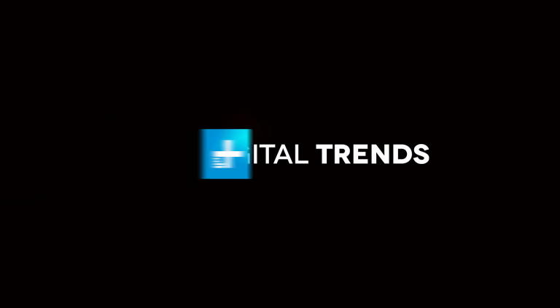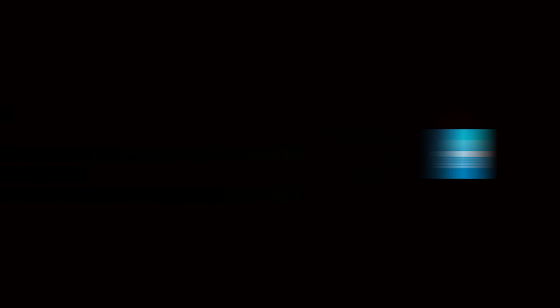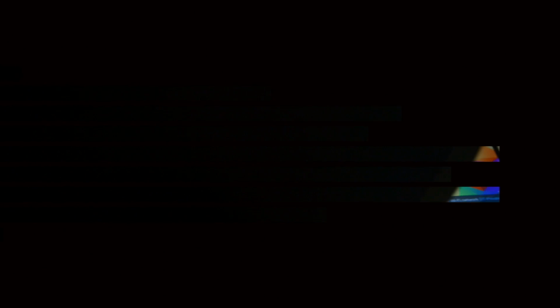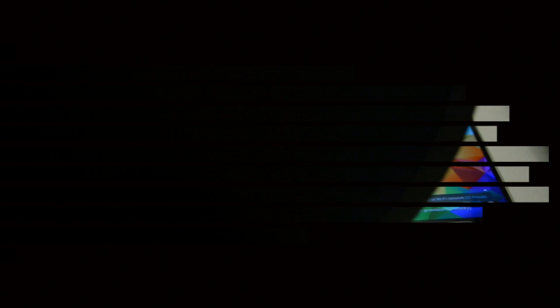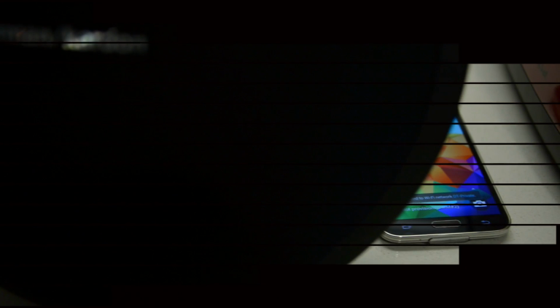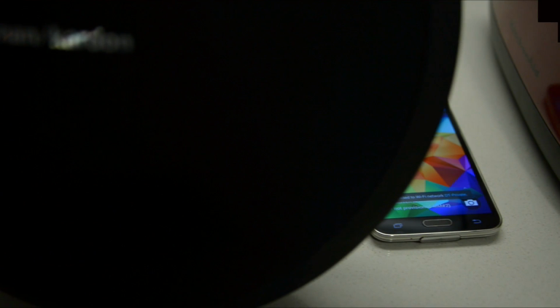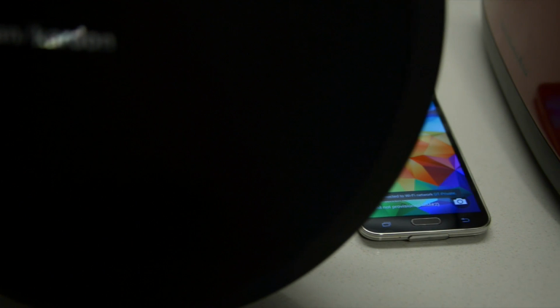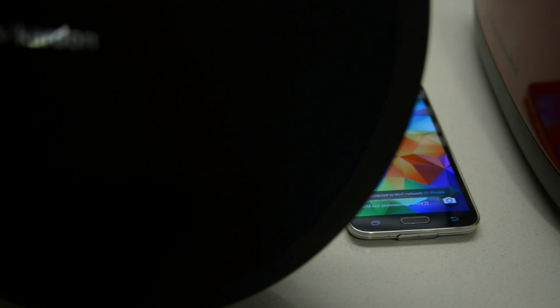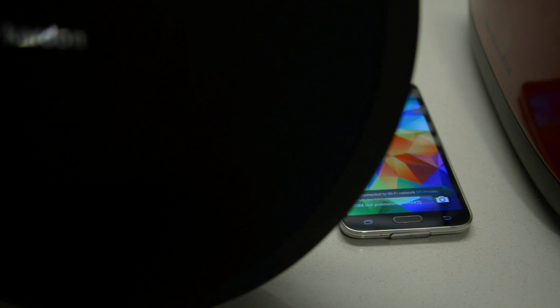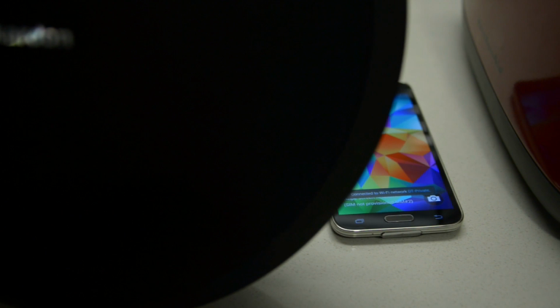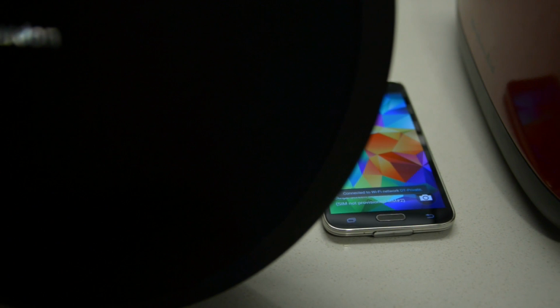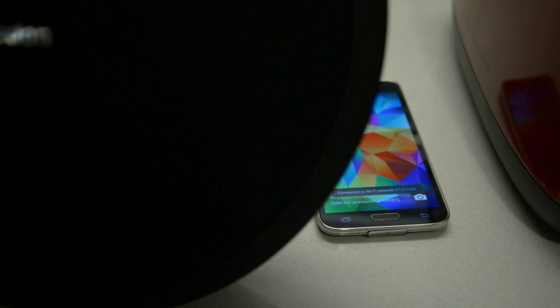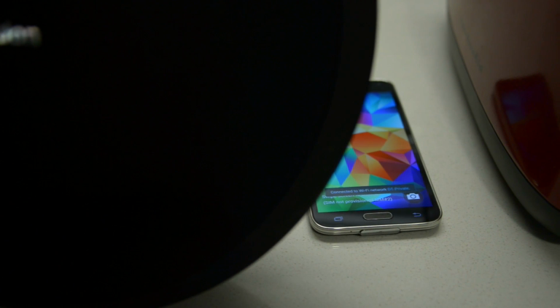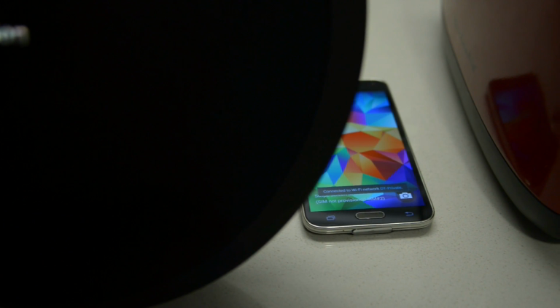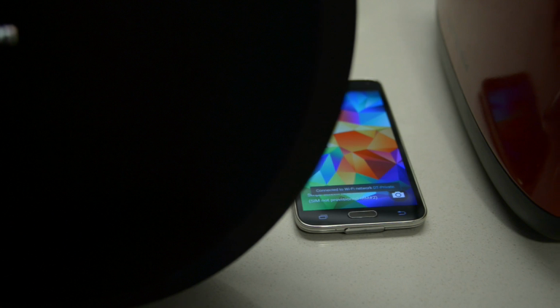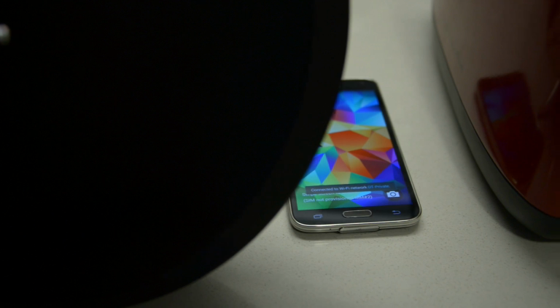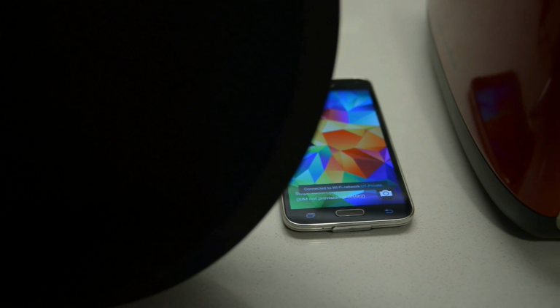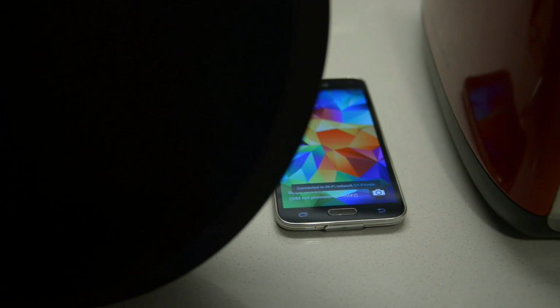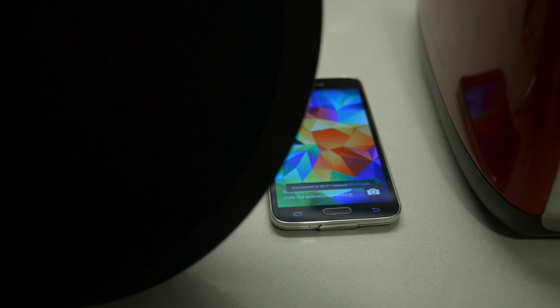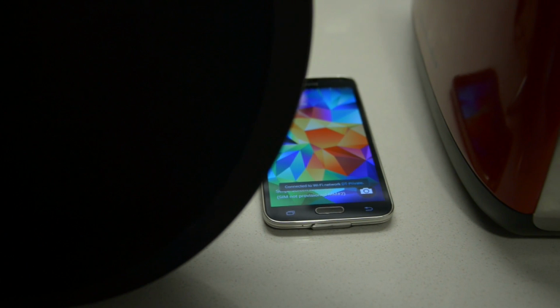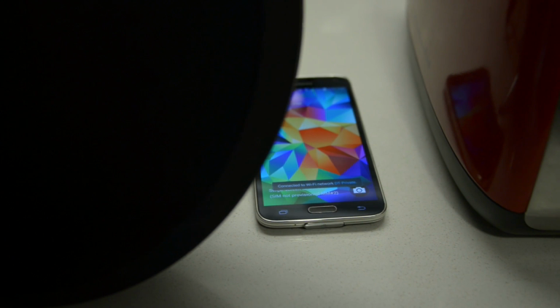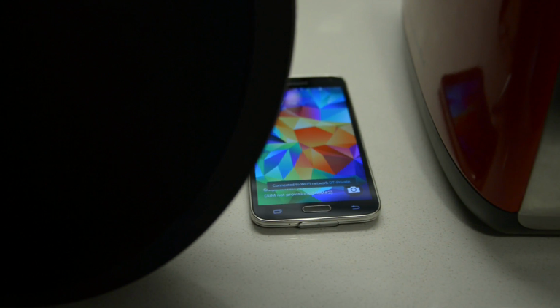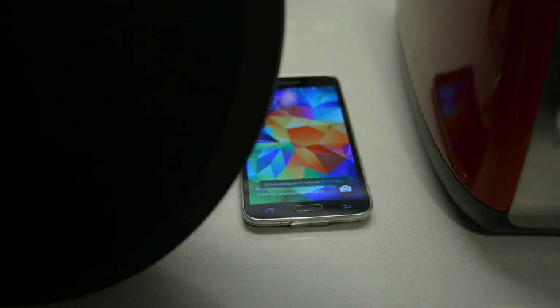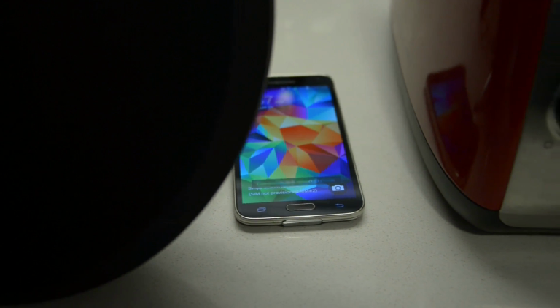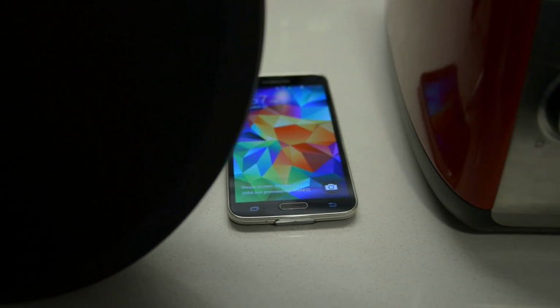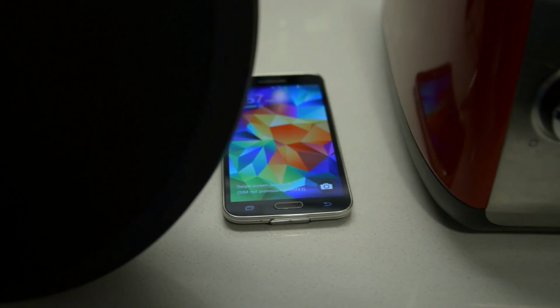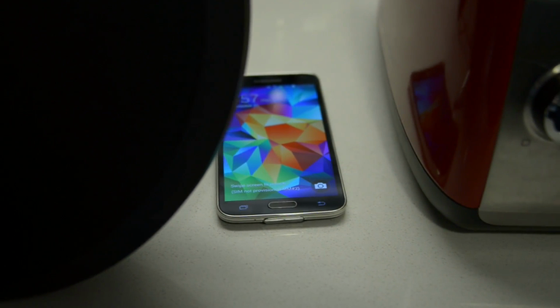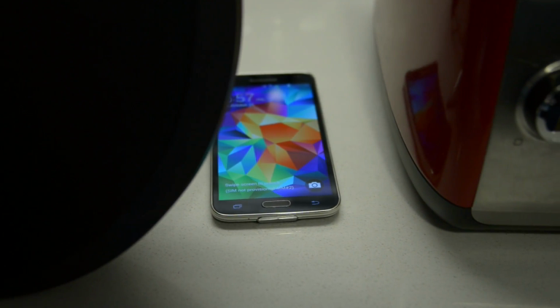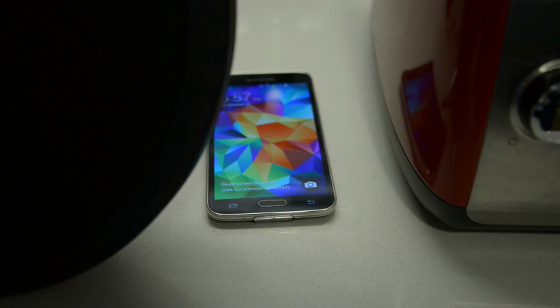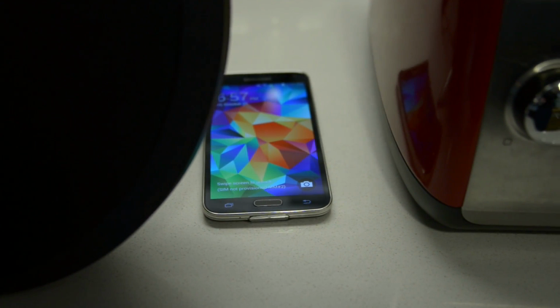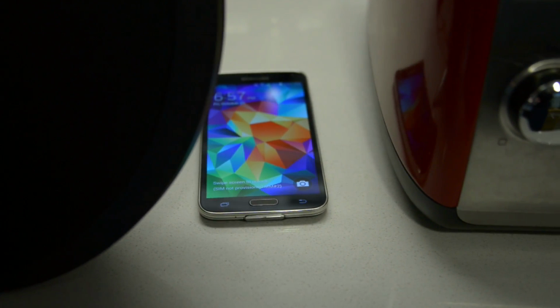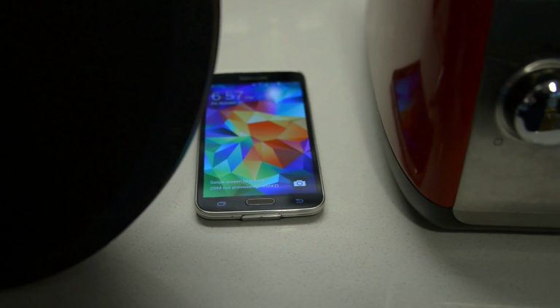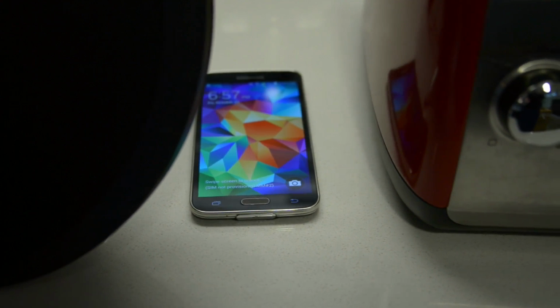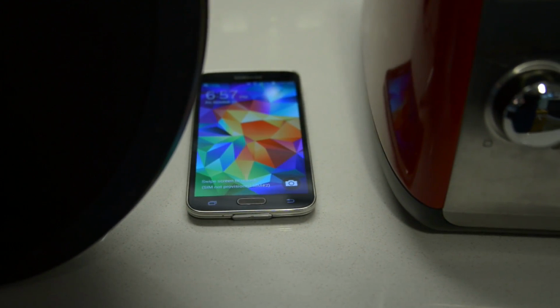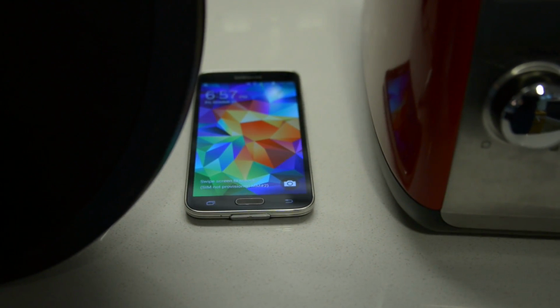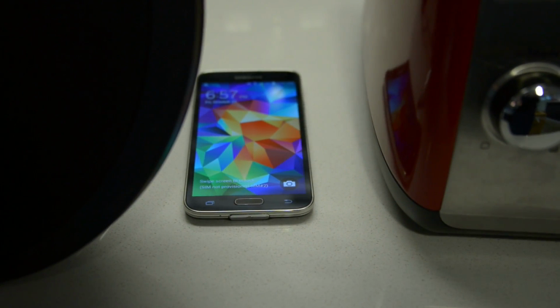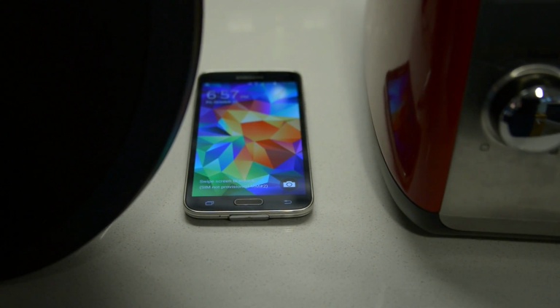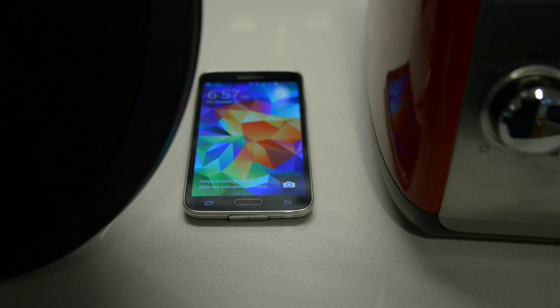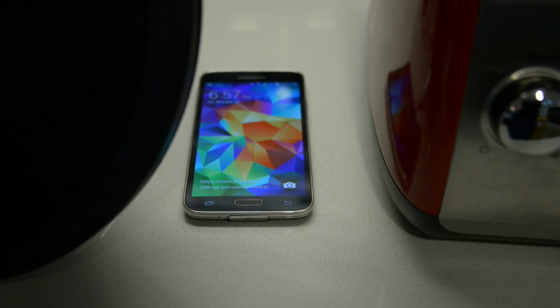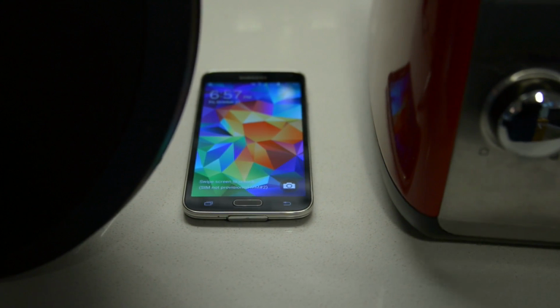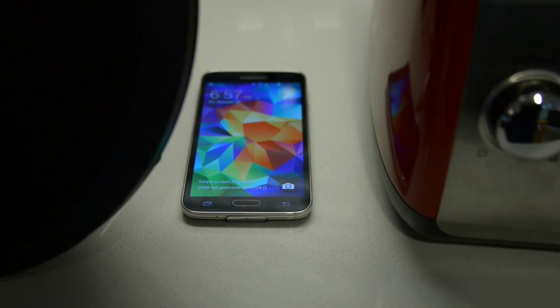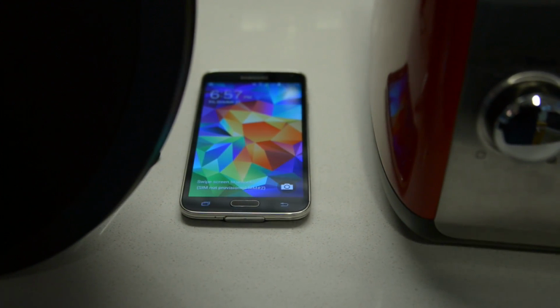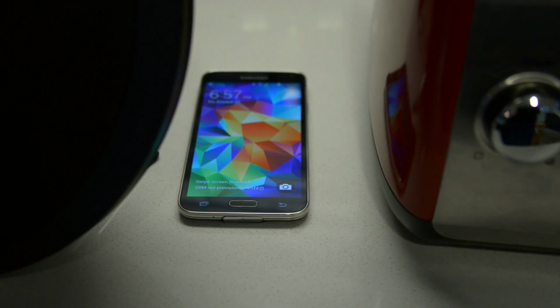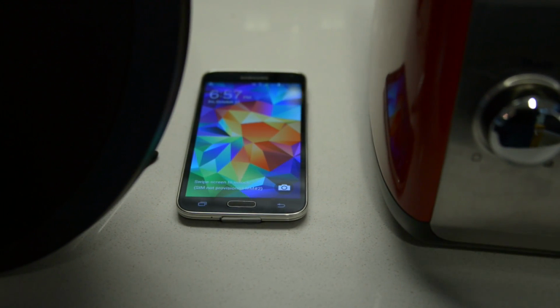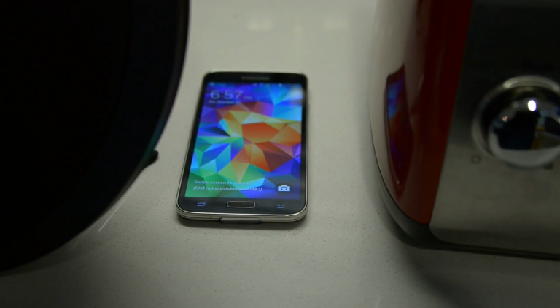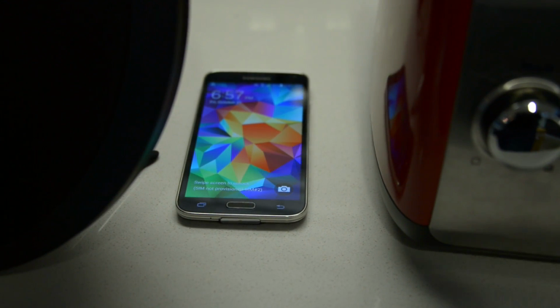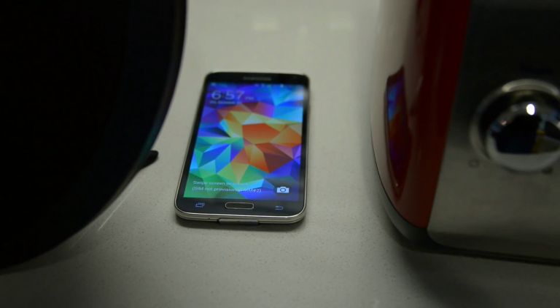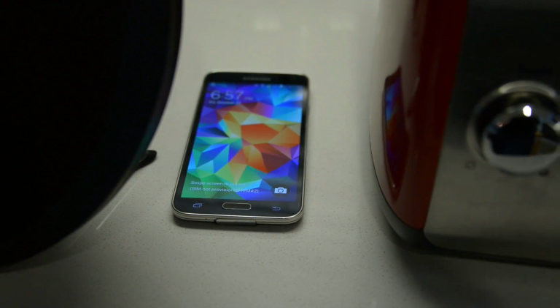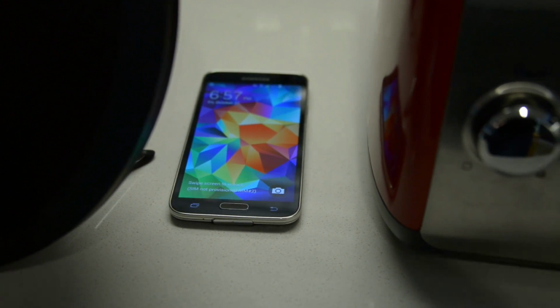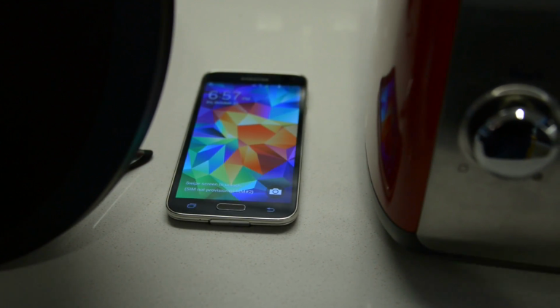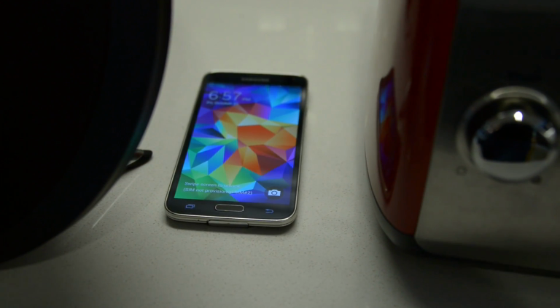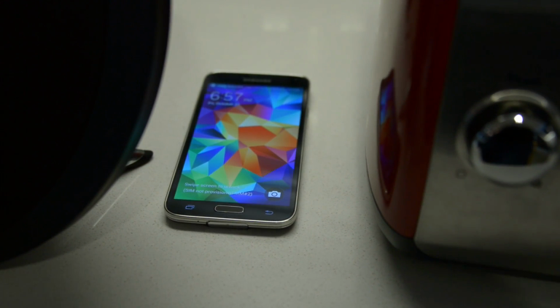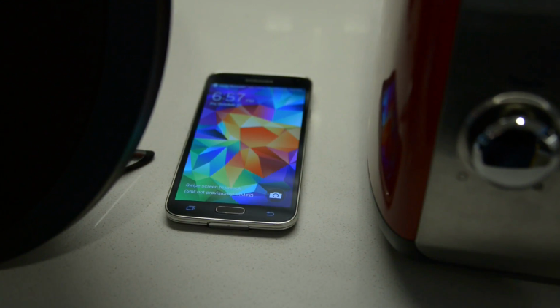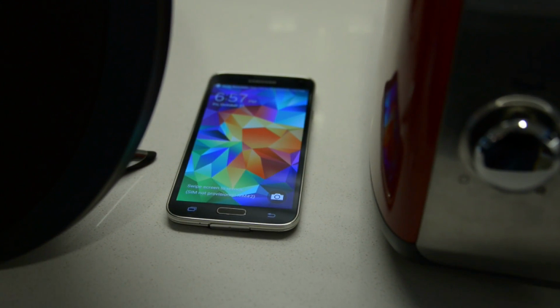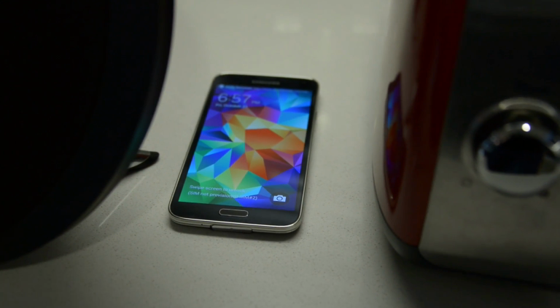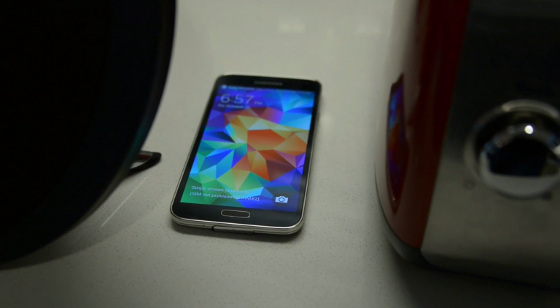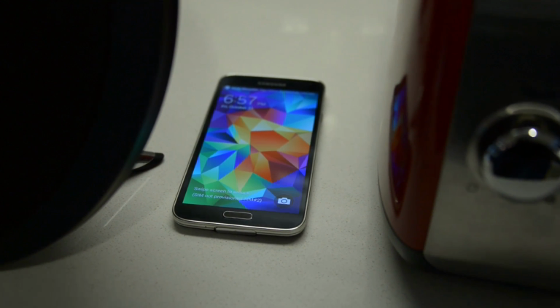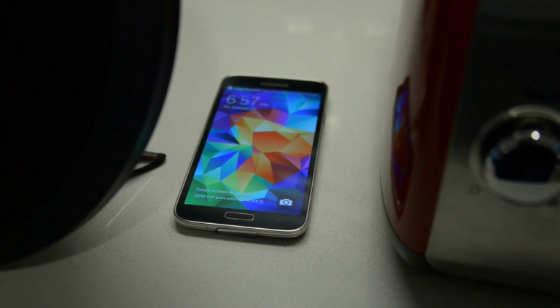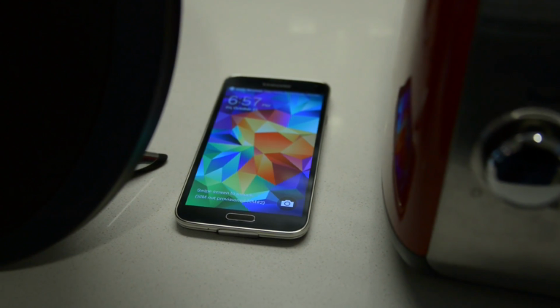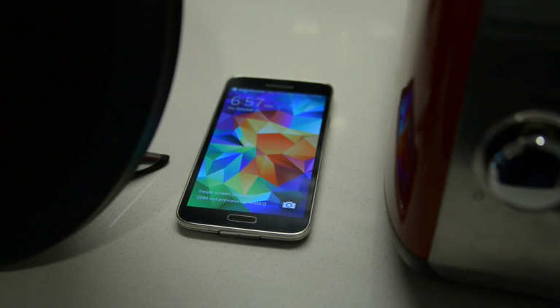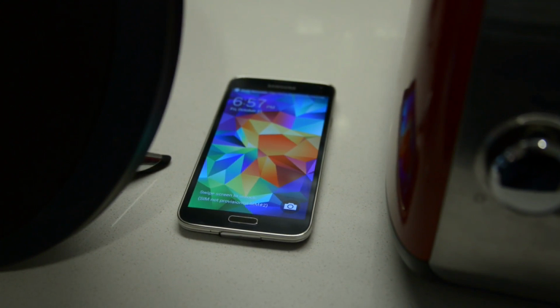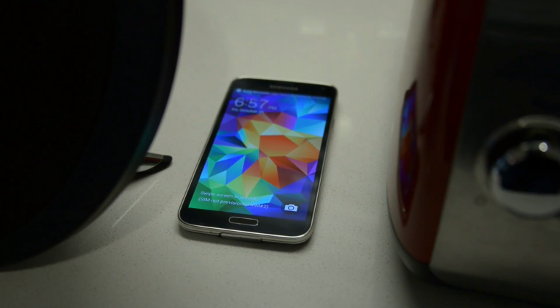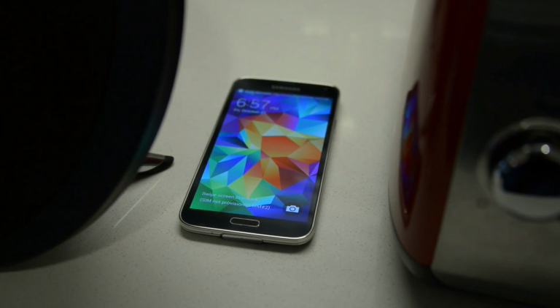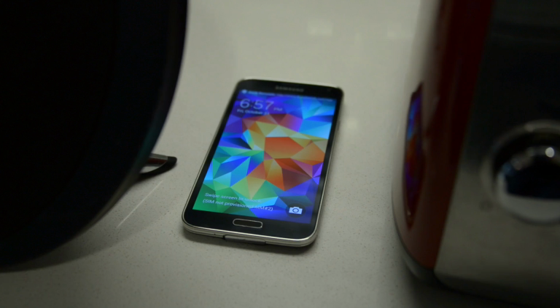No matter how careful you are, it's always possible to lose or misplace your Android smartphone. Here are three apps that can help you track it down.